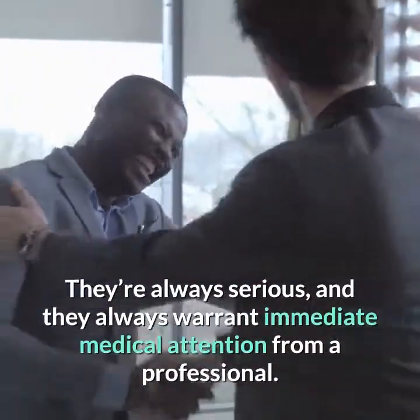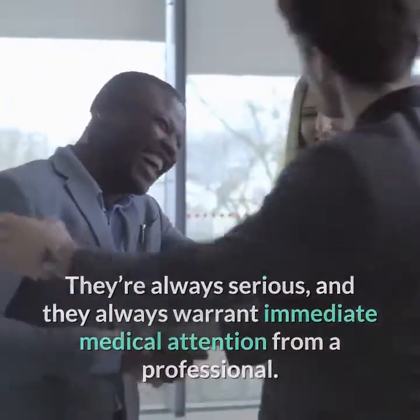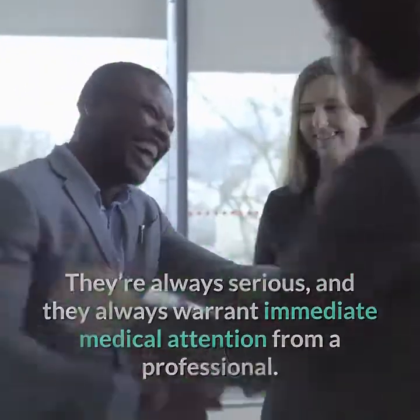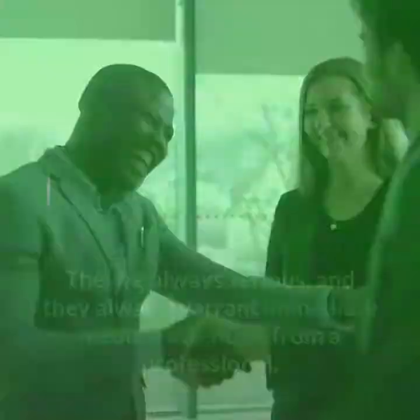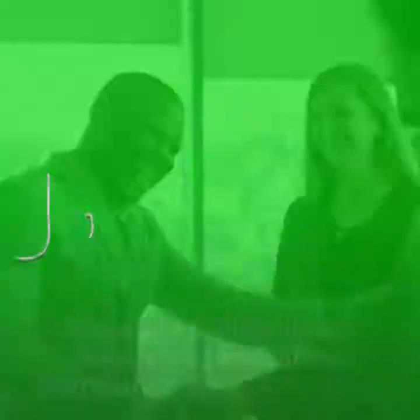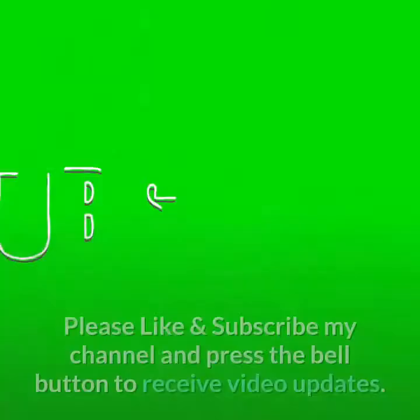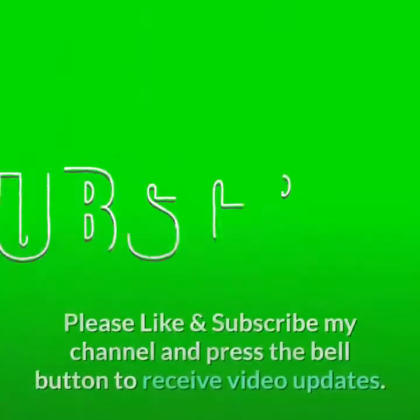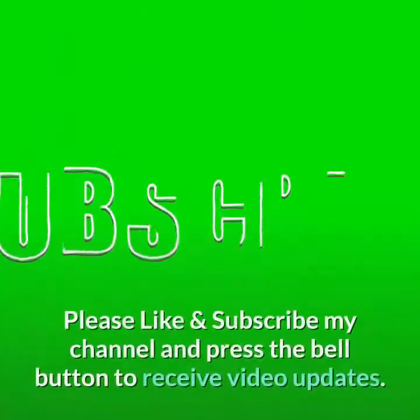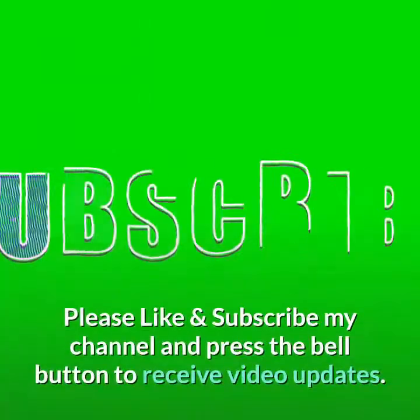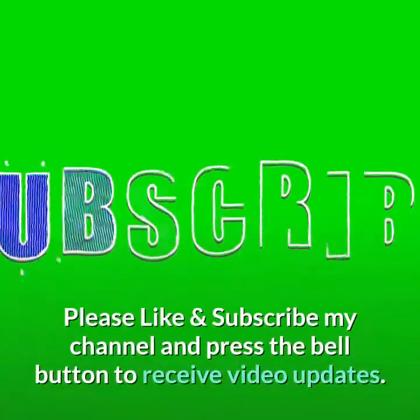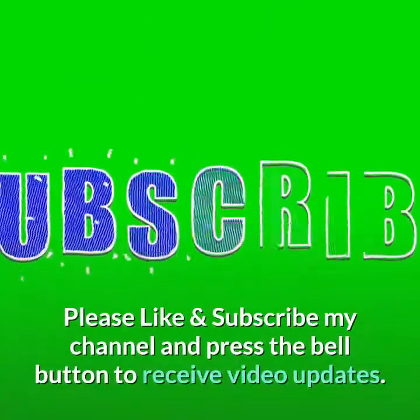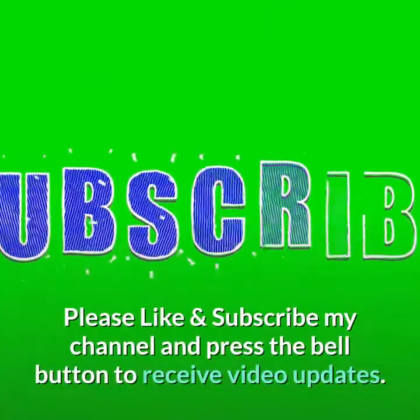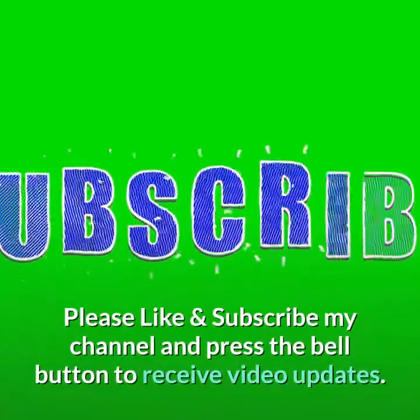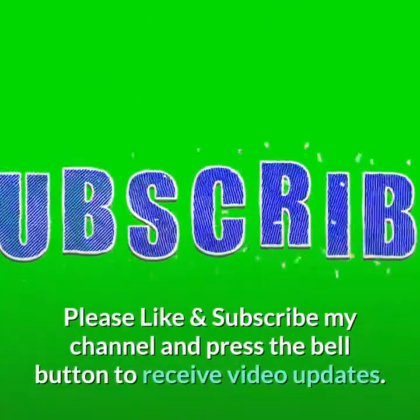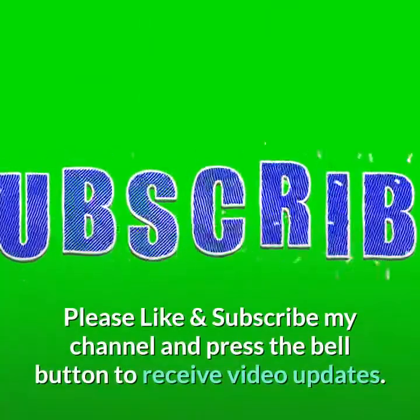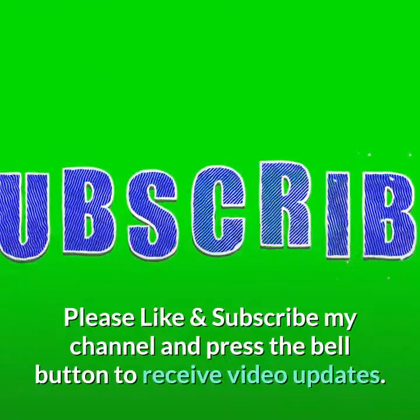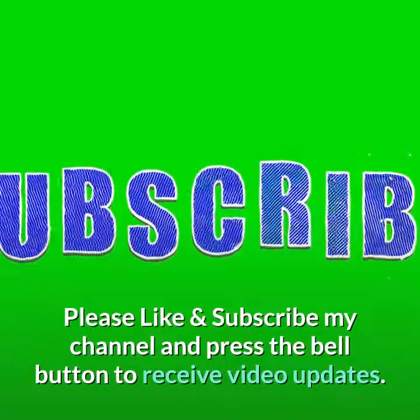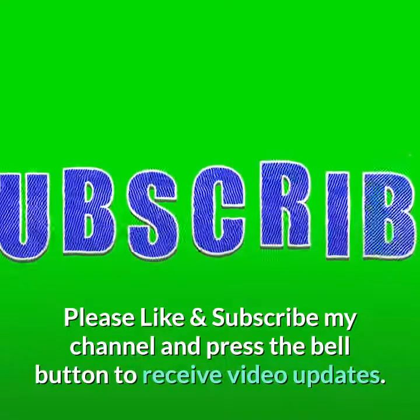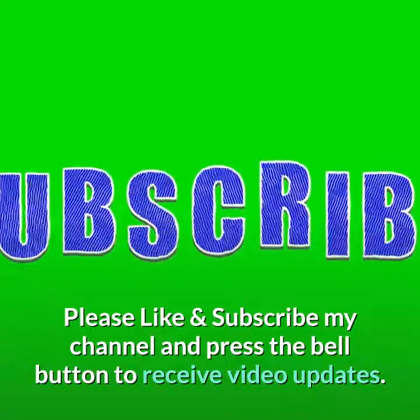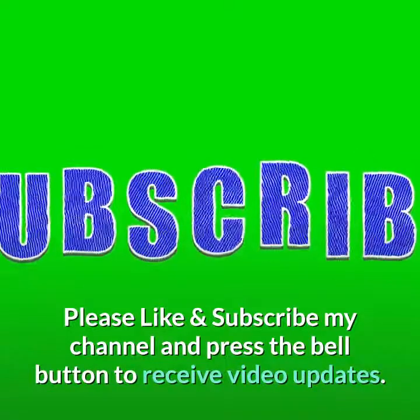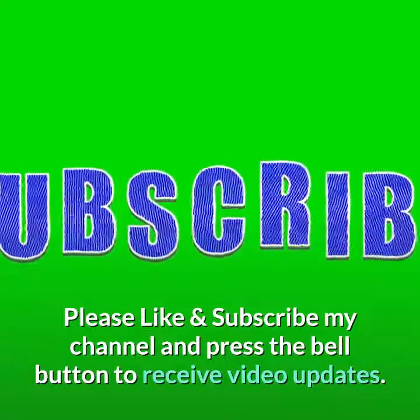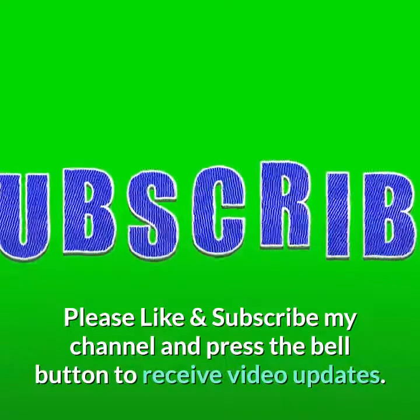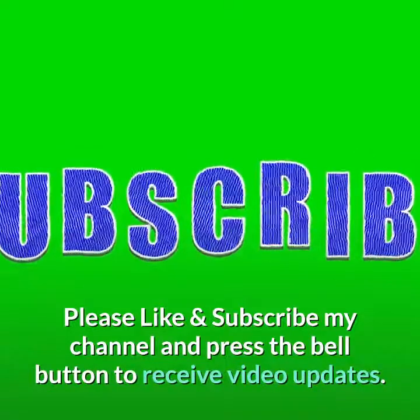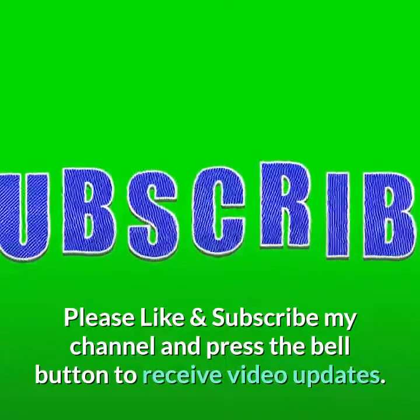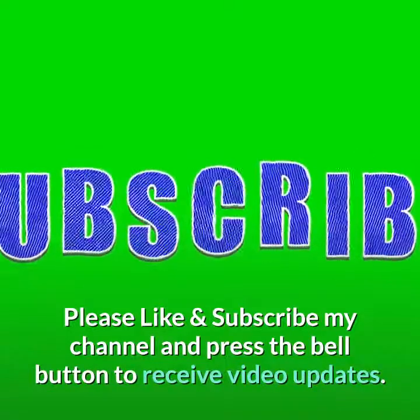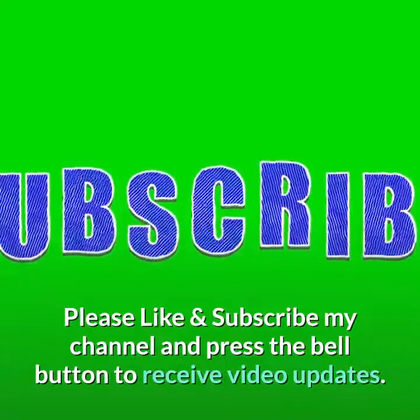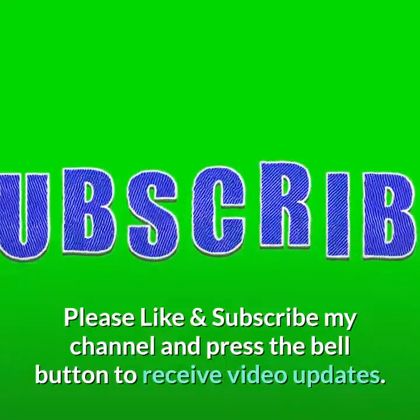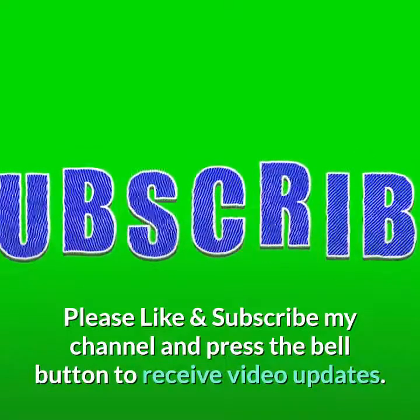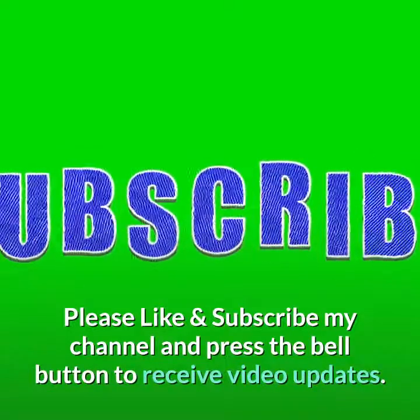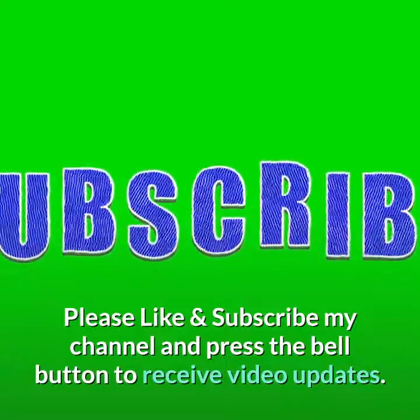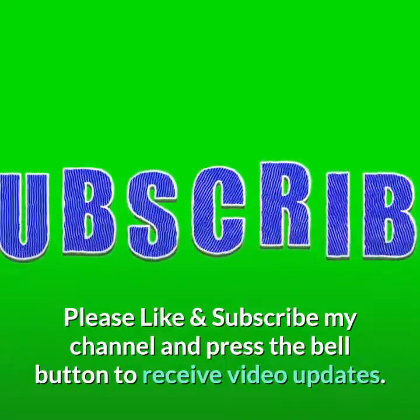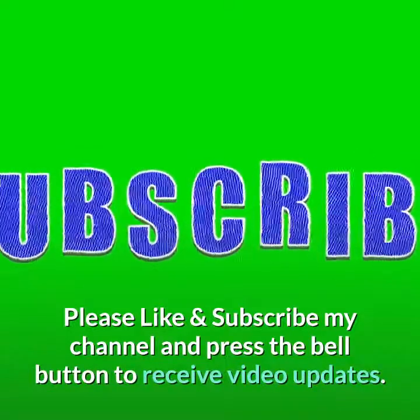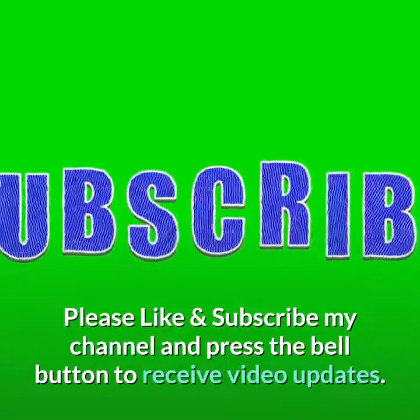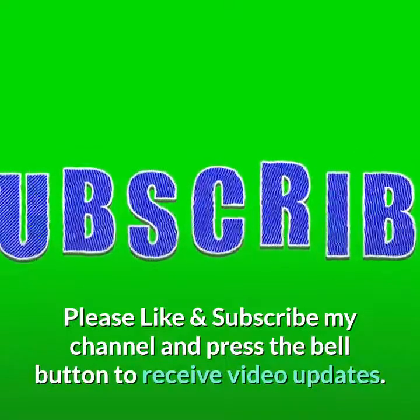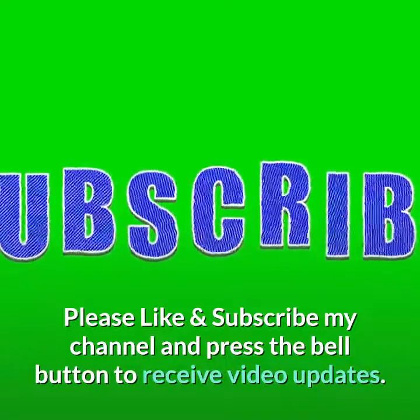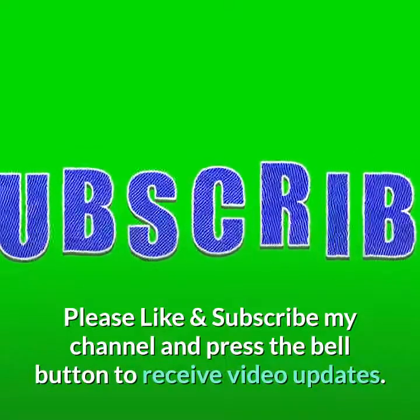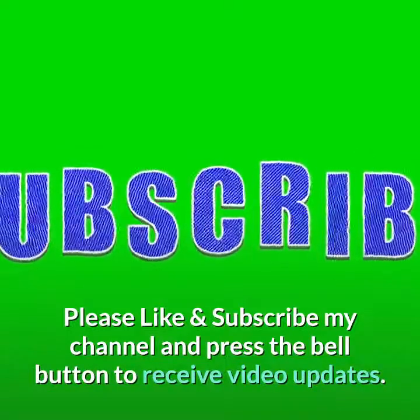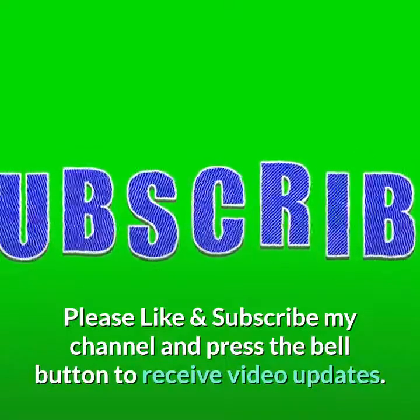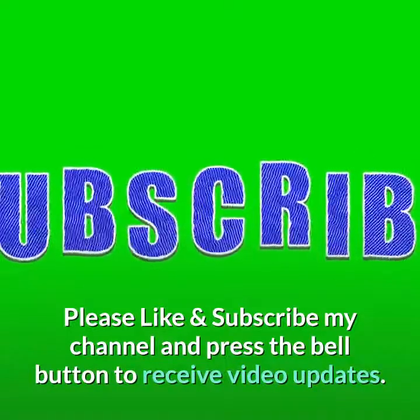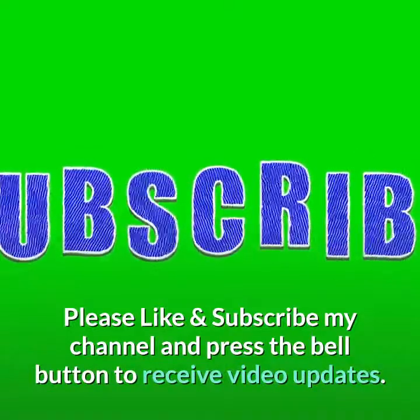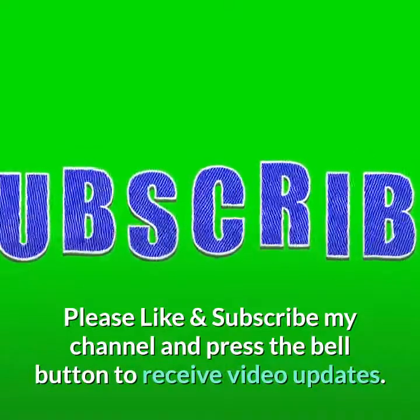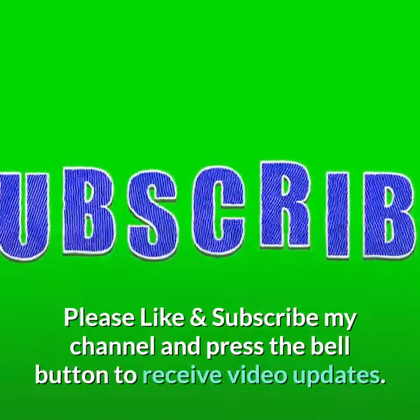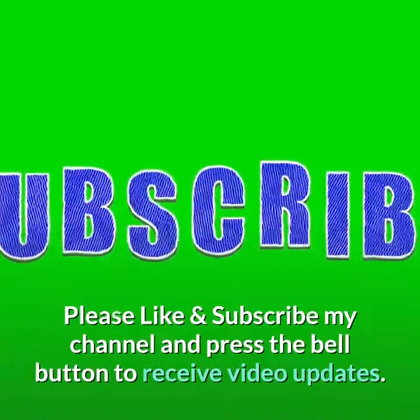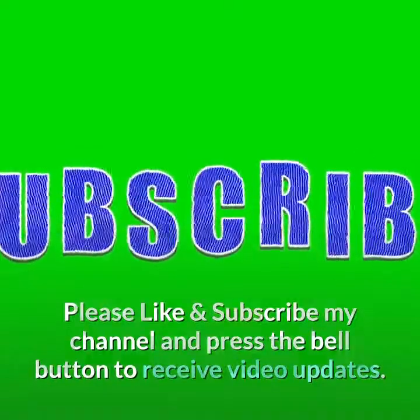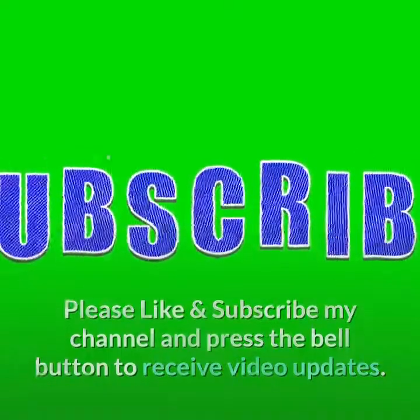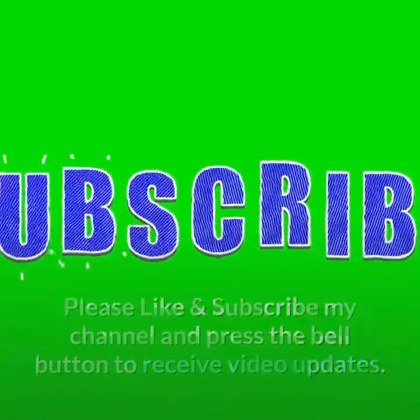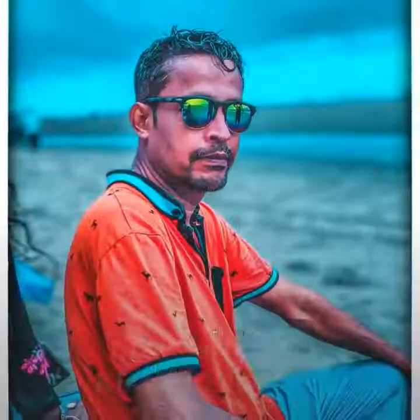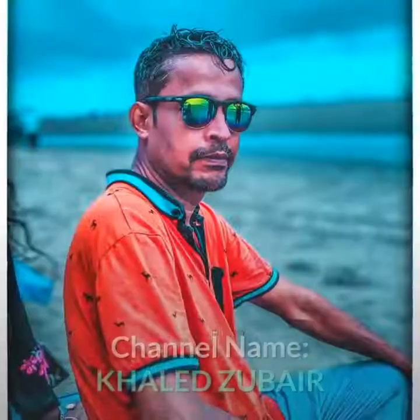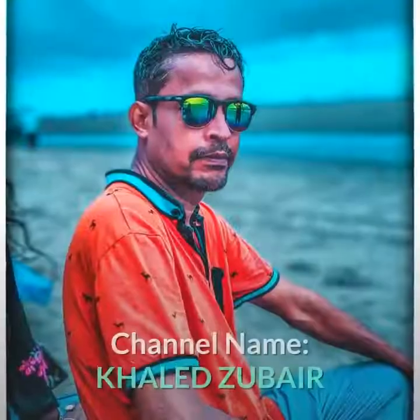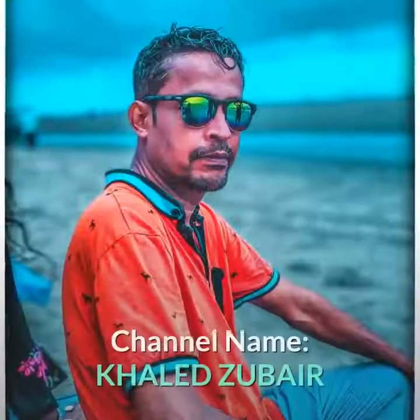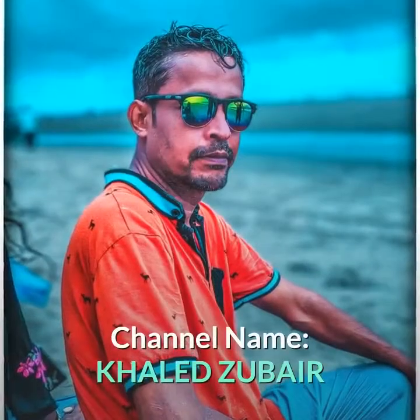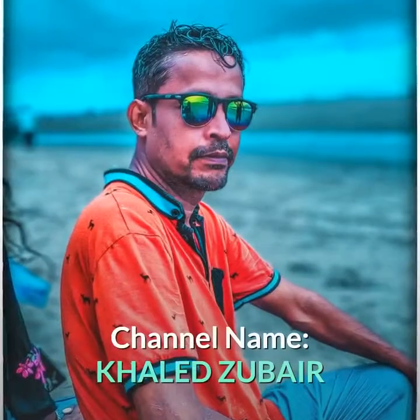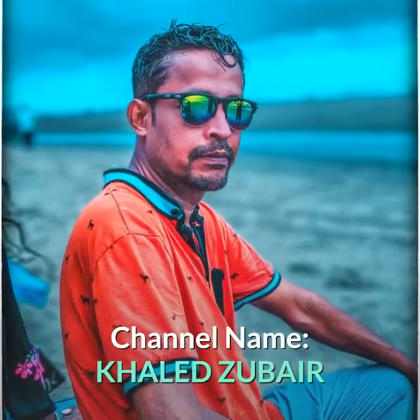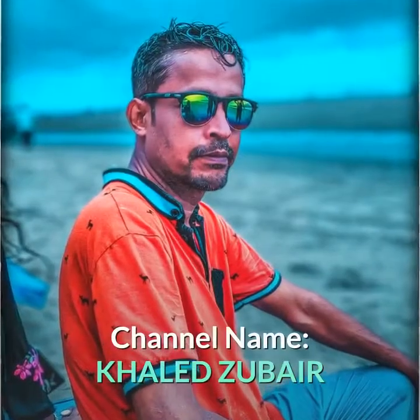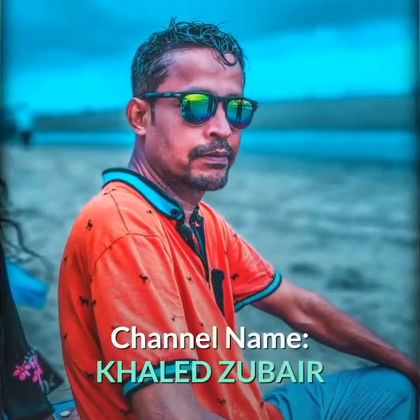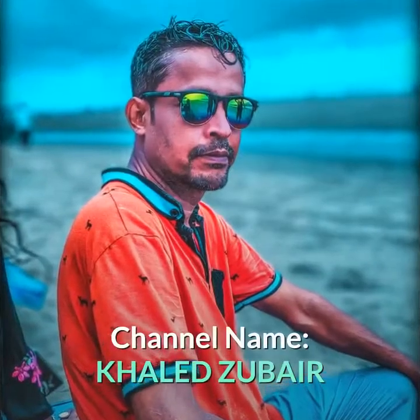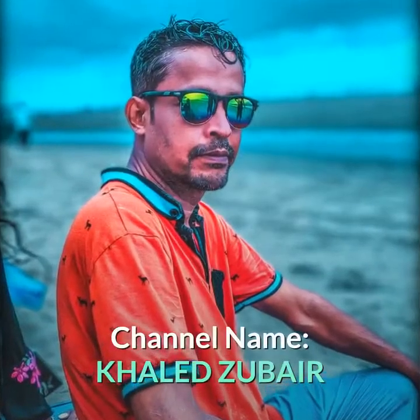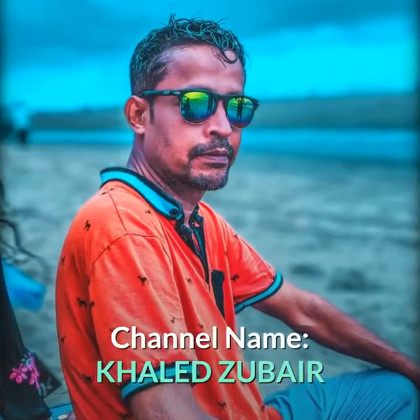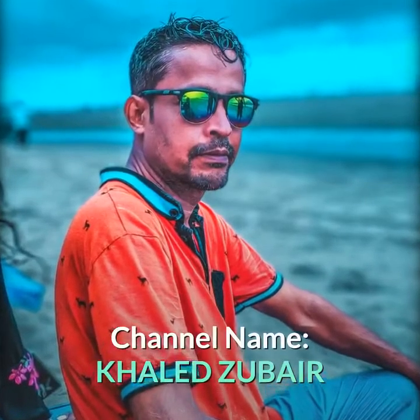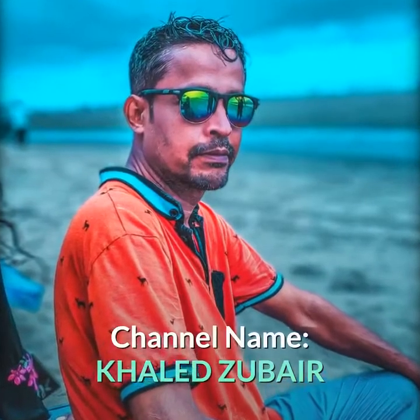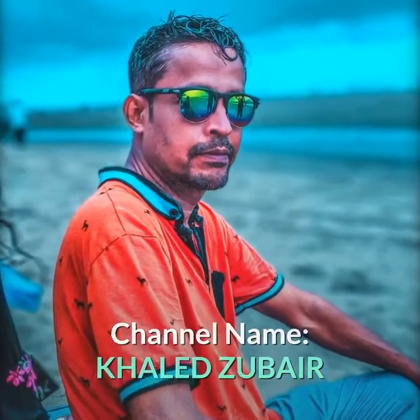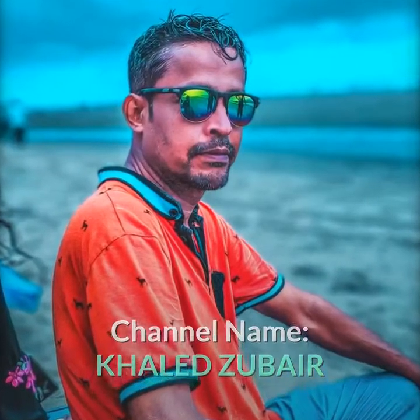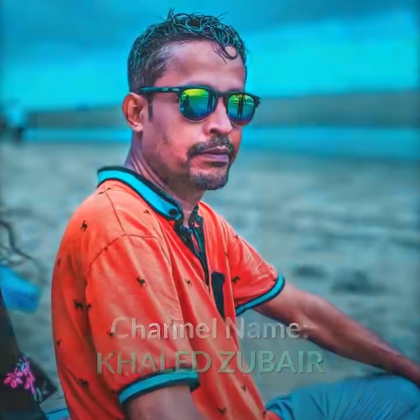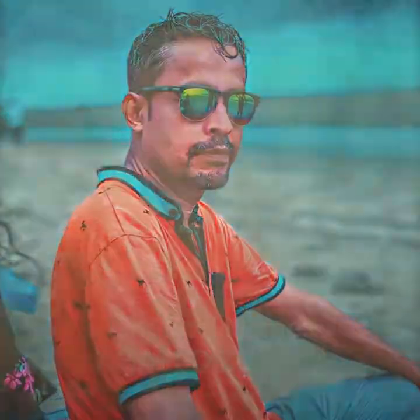Please like and subscribe to my channel and press the bell button to receive video updates. Channel name: Khalid Zabair. Thanks.